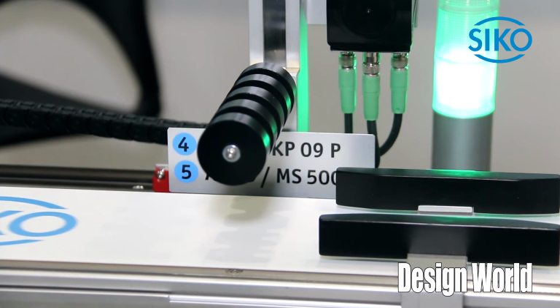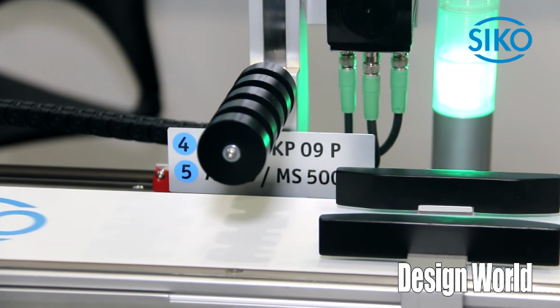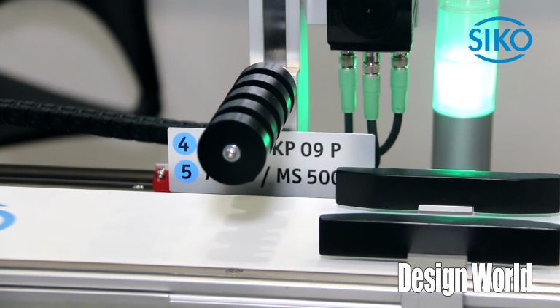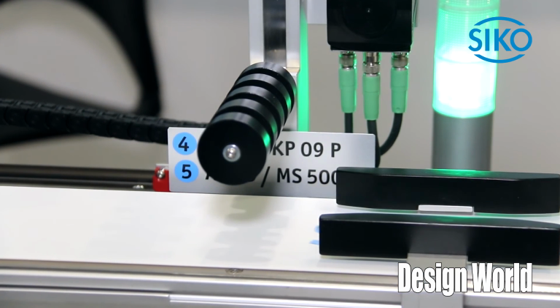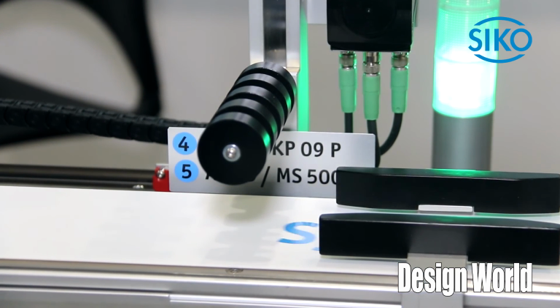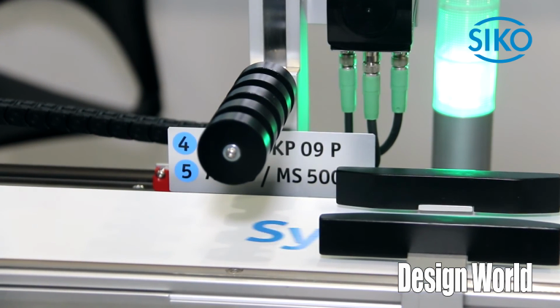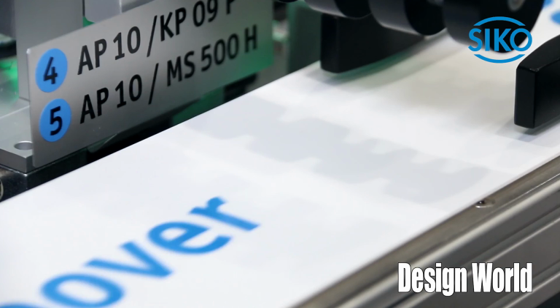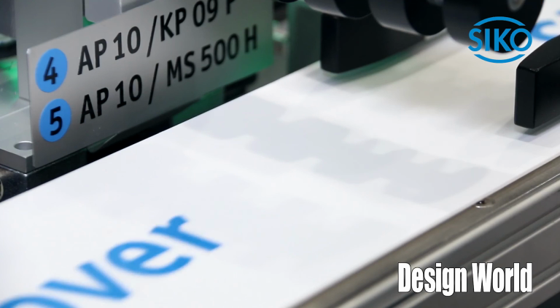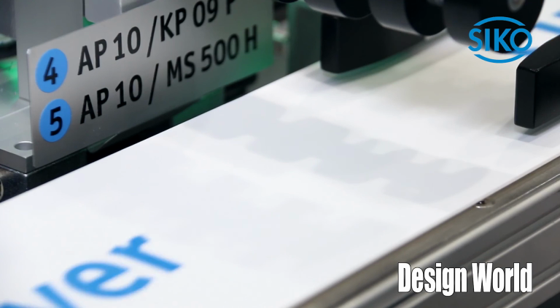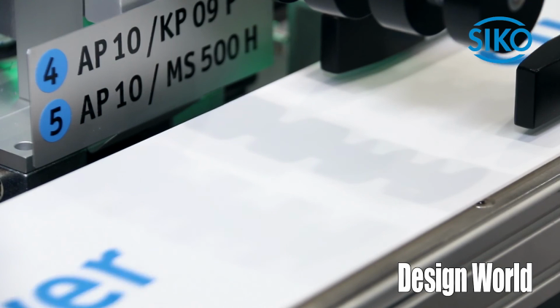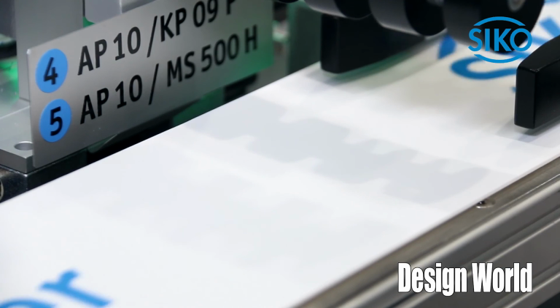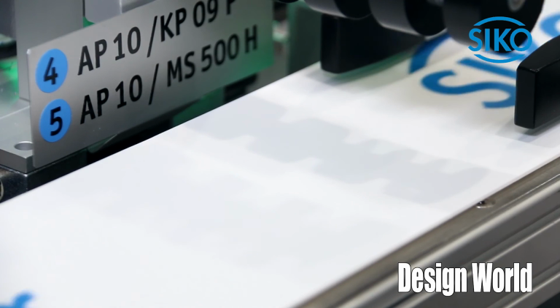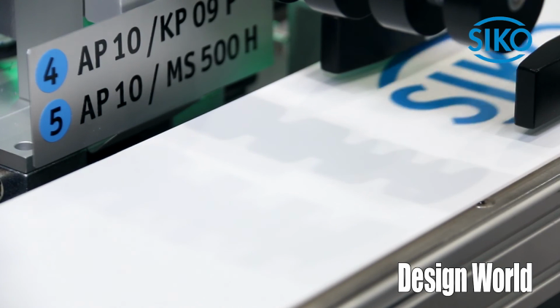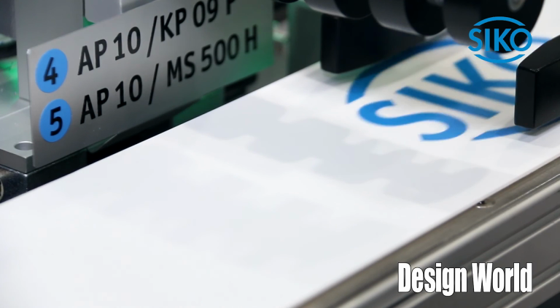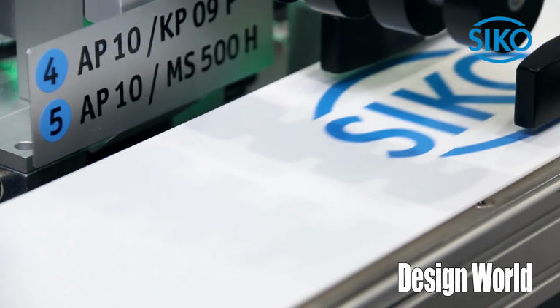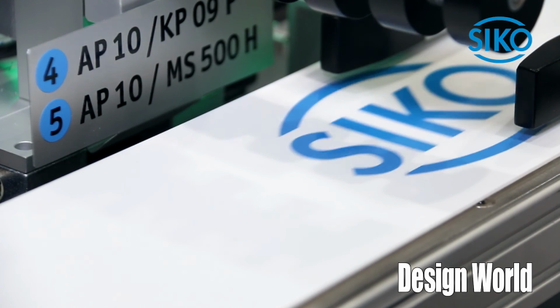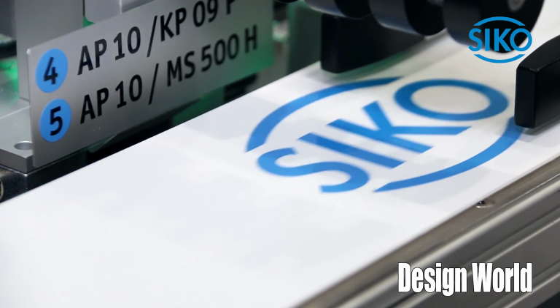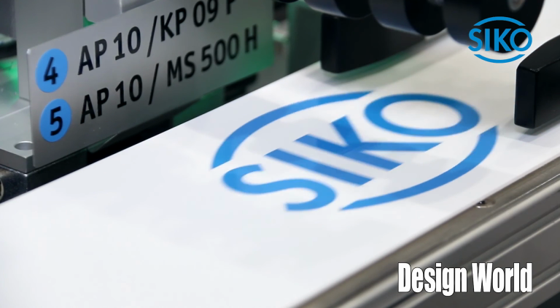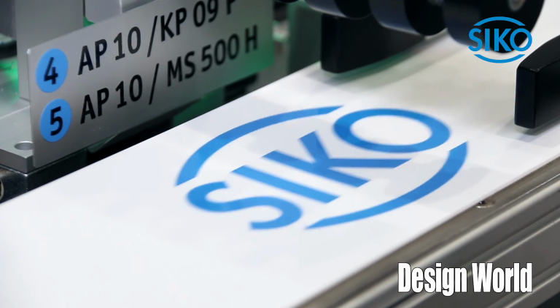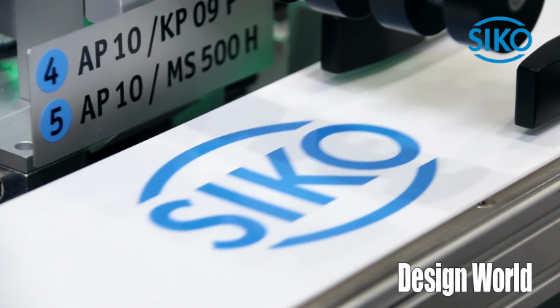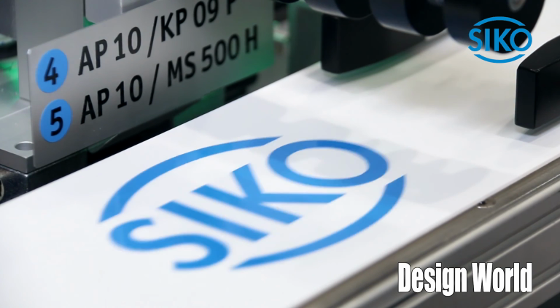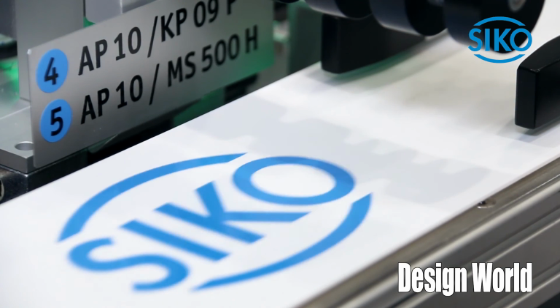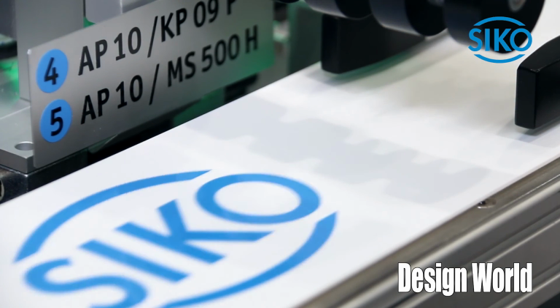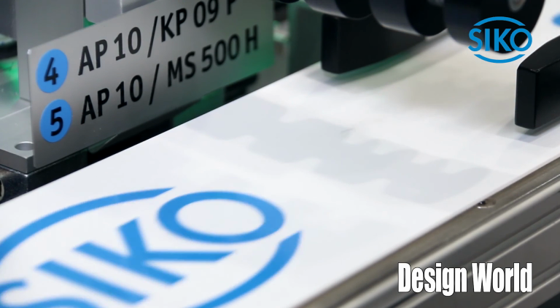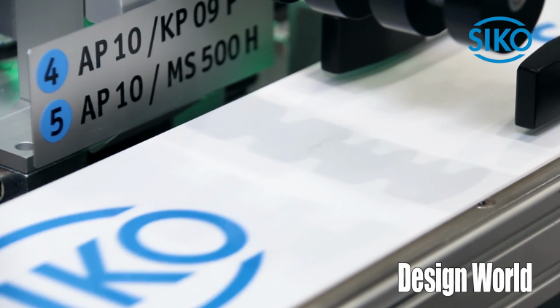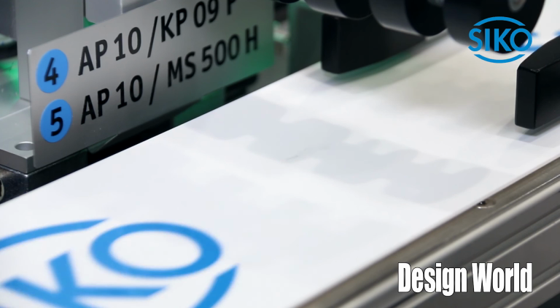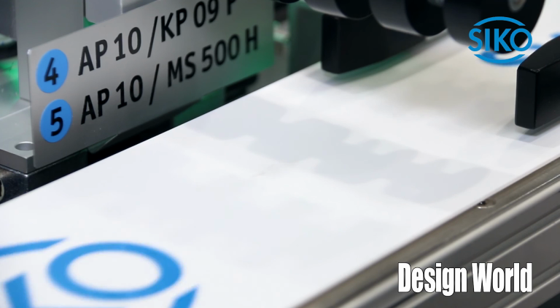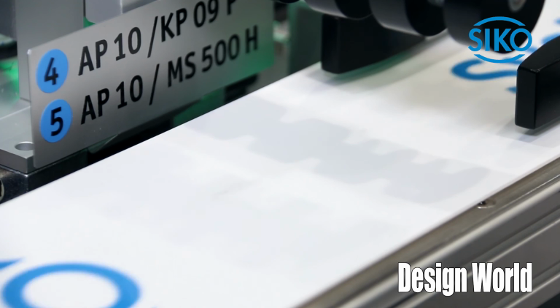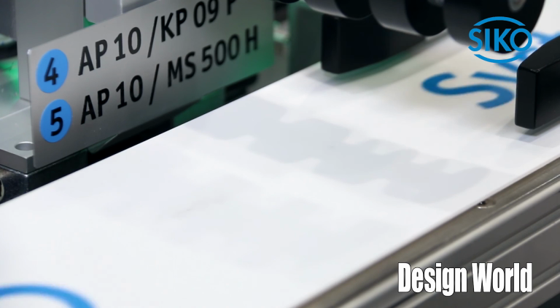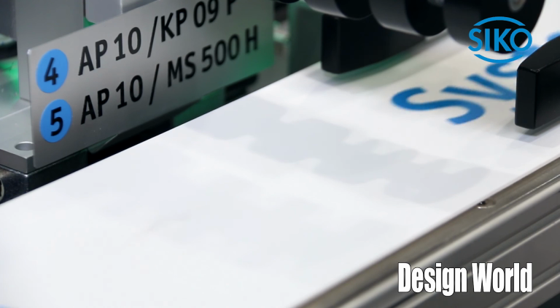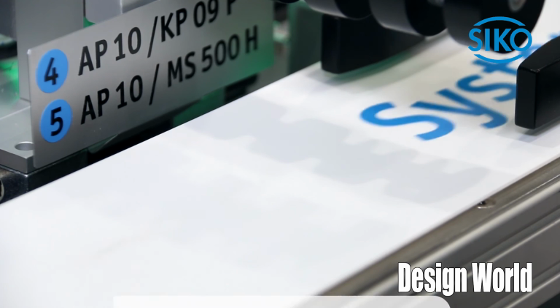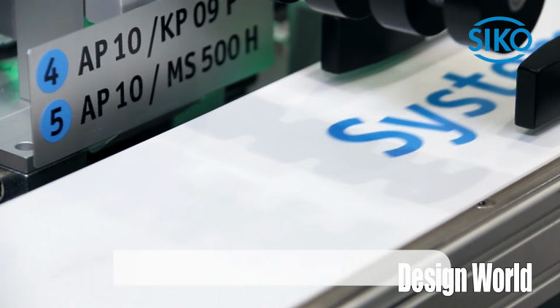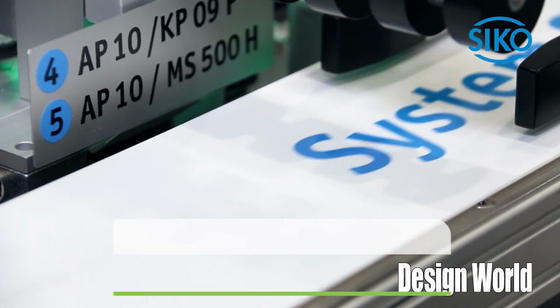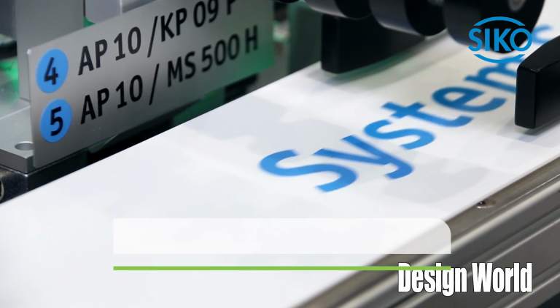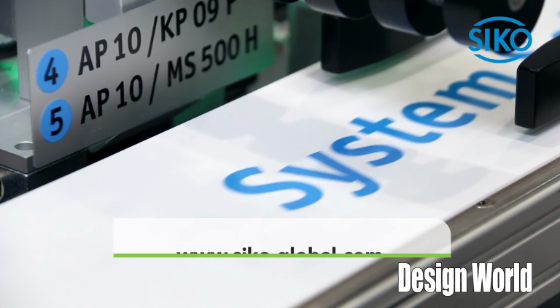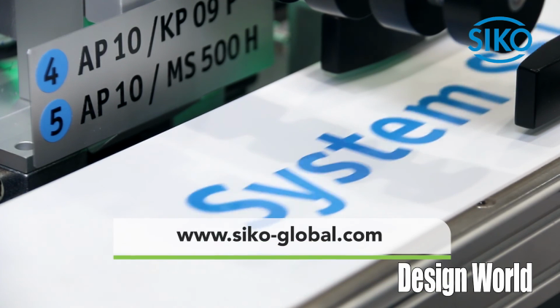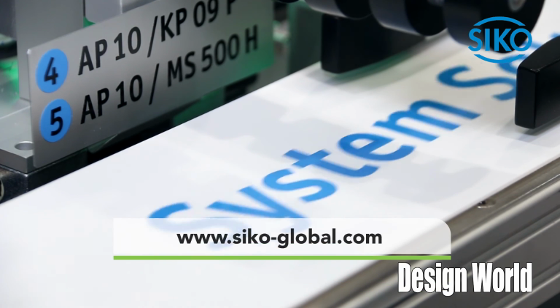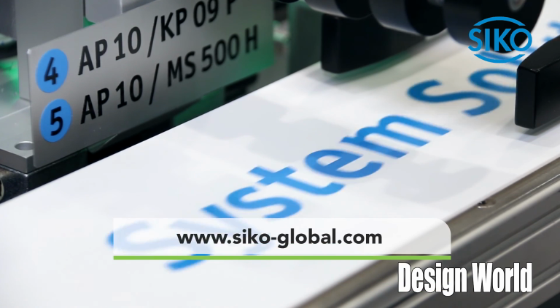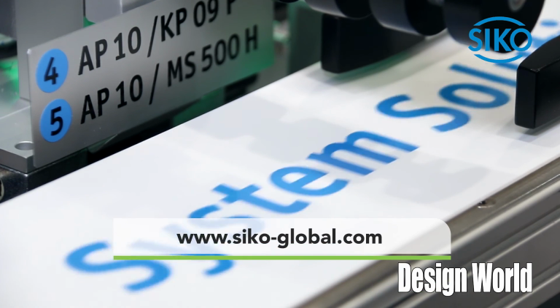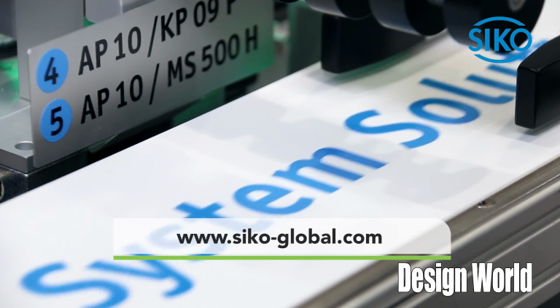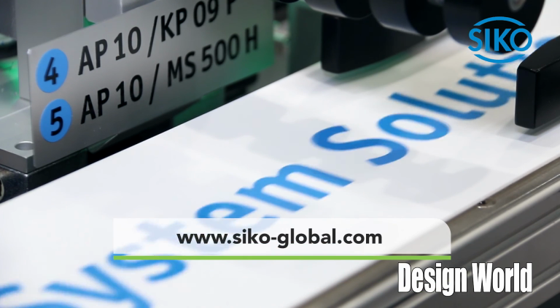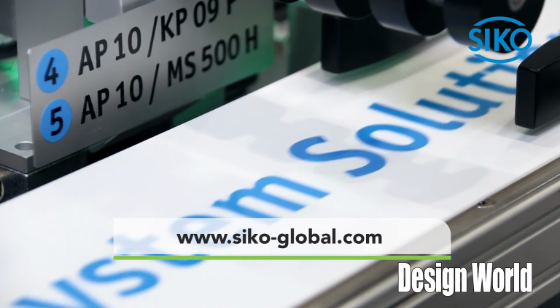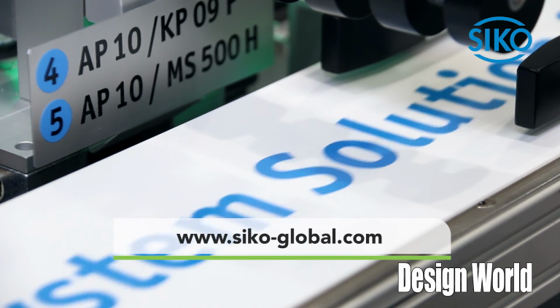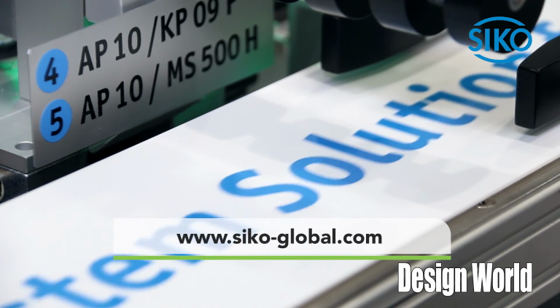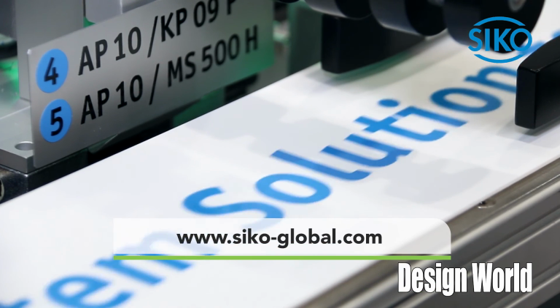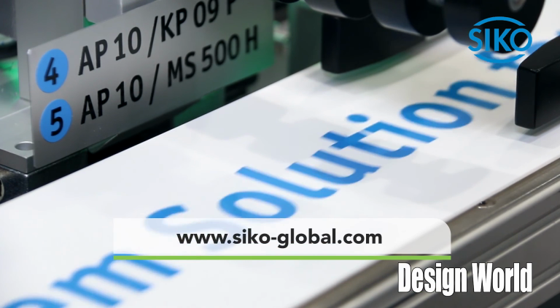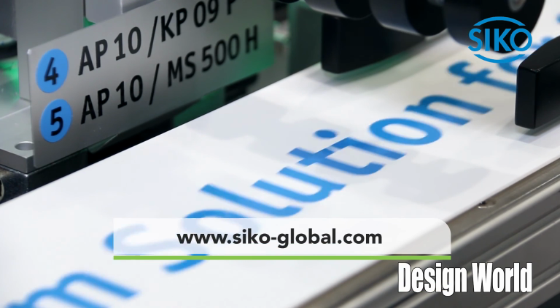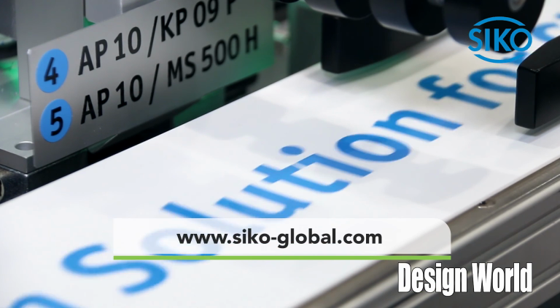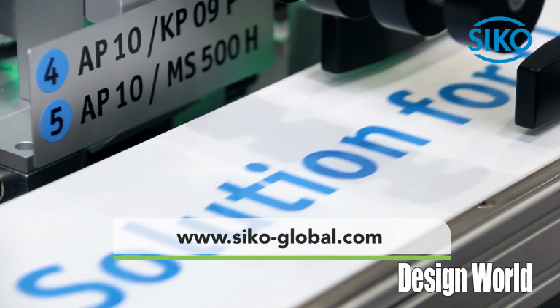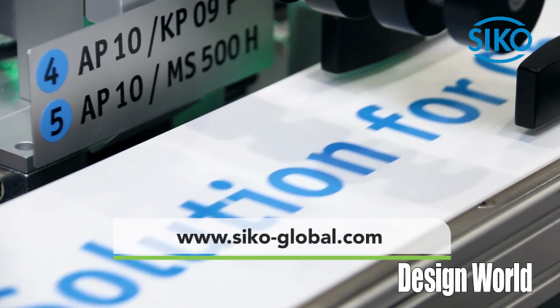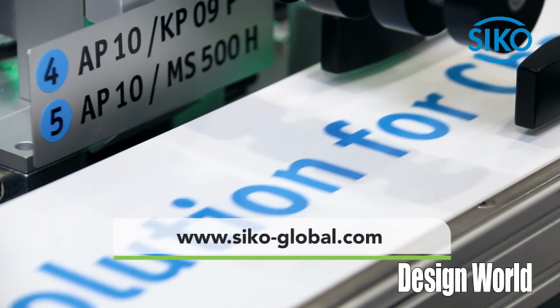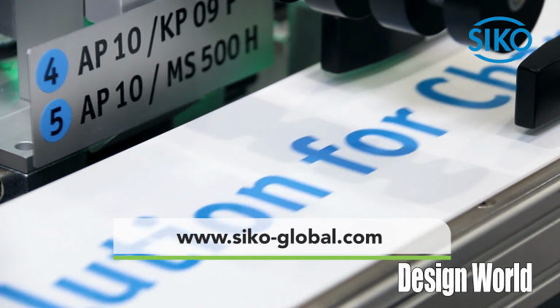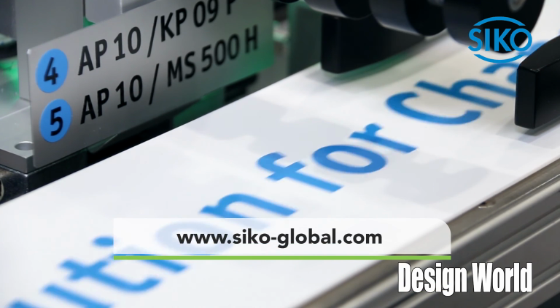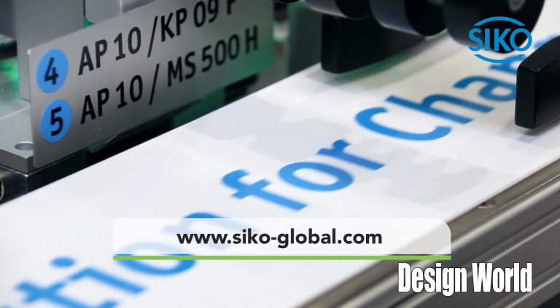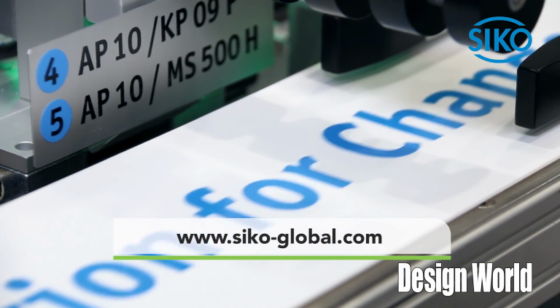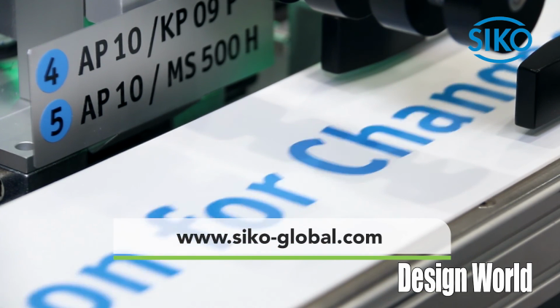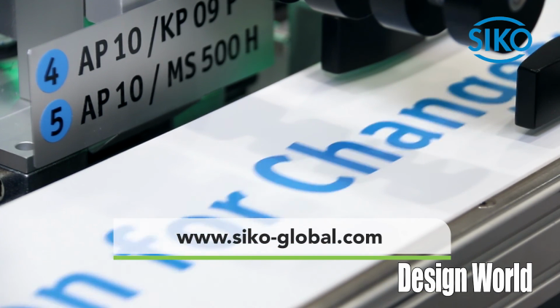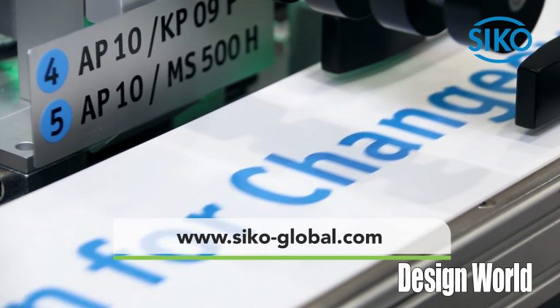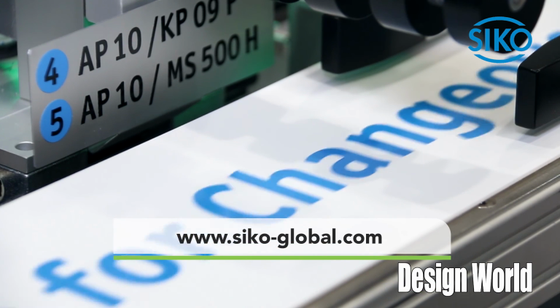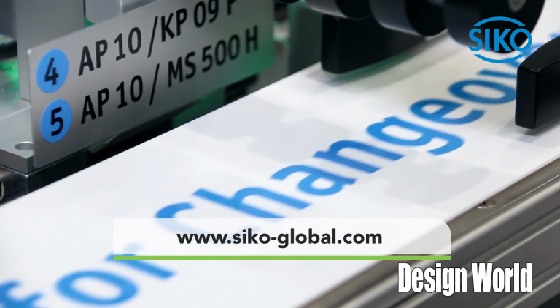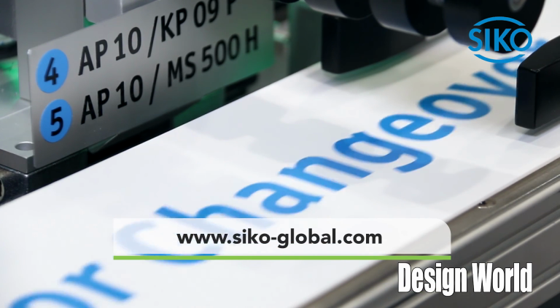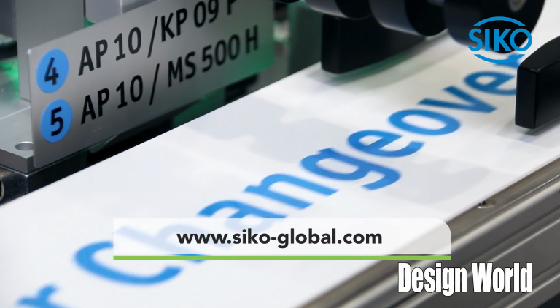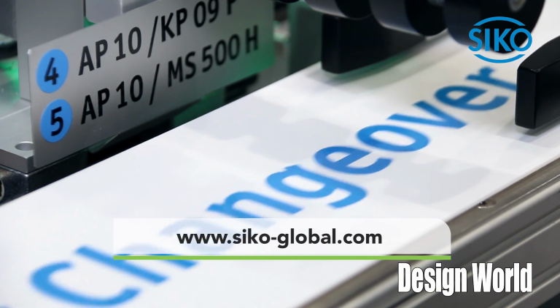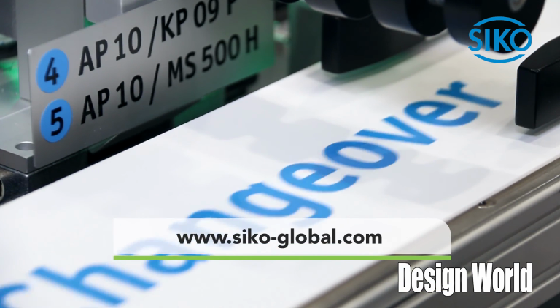If you want to have more details, please visit our website at seco-global.com.